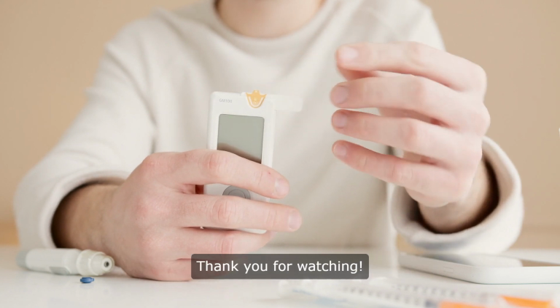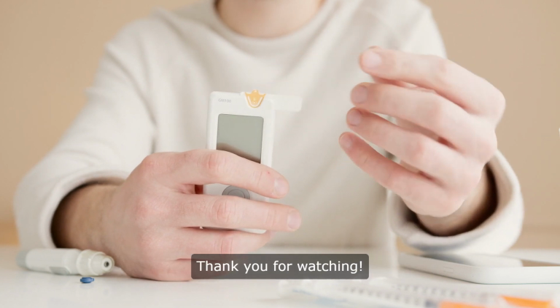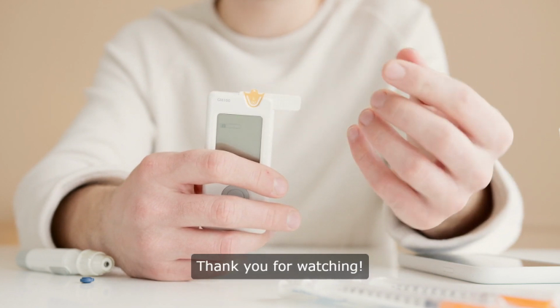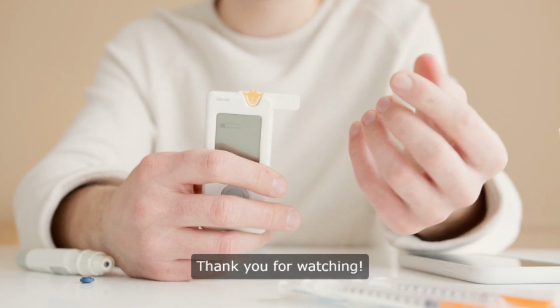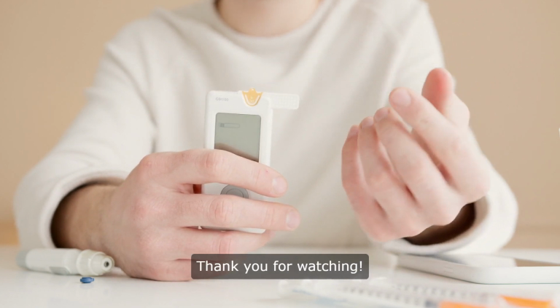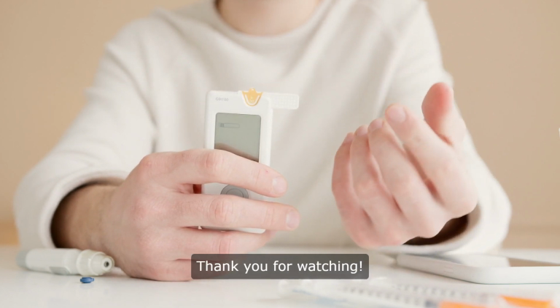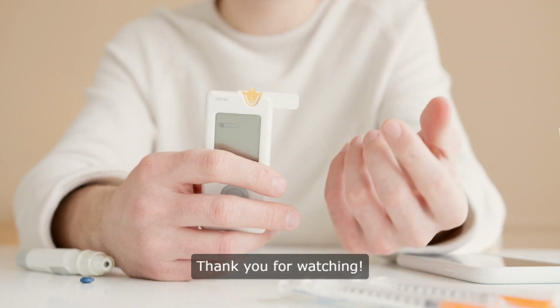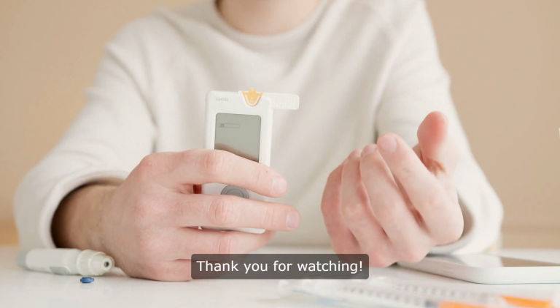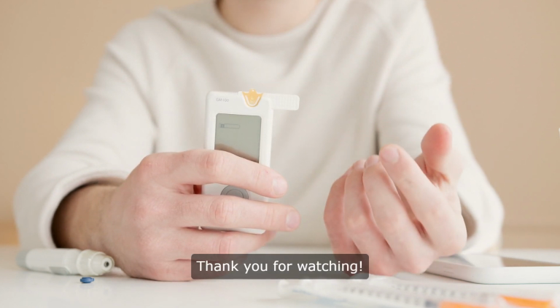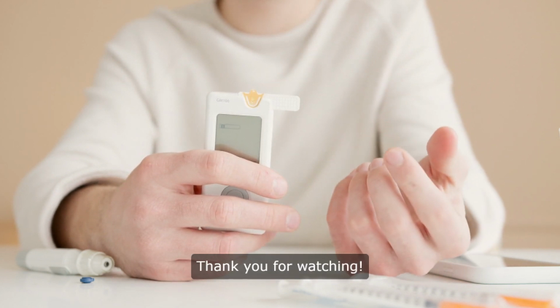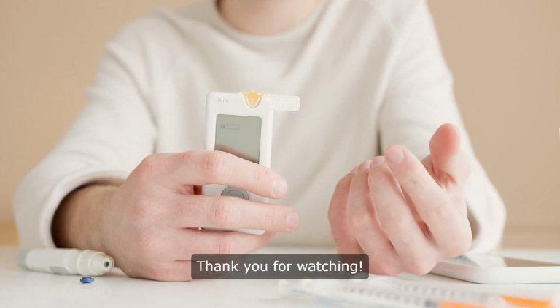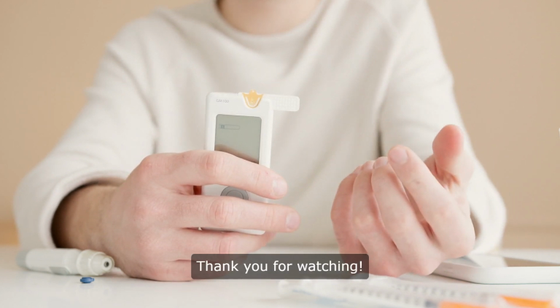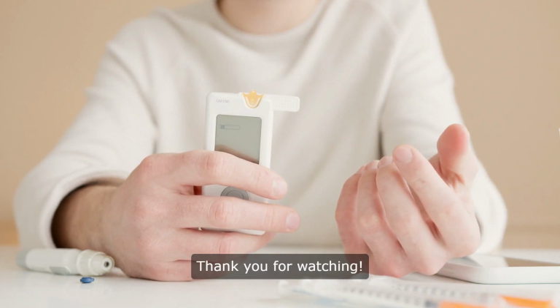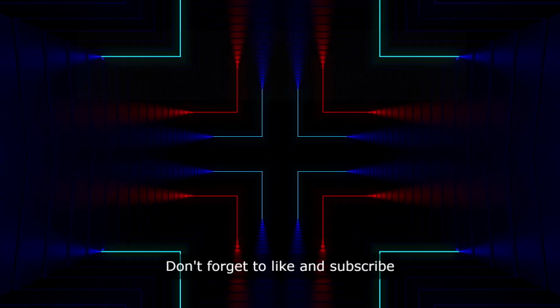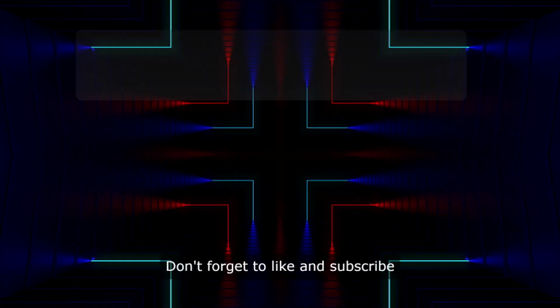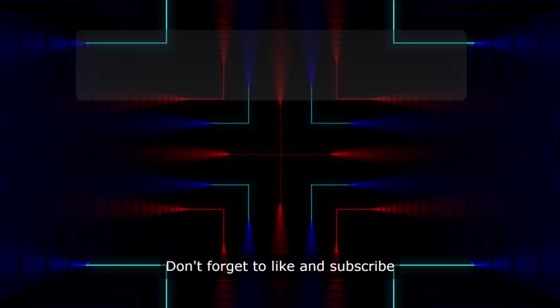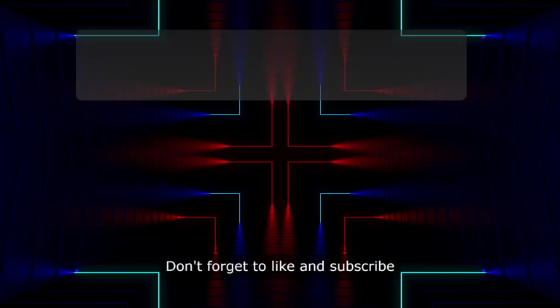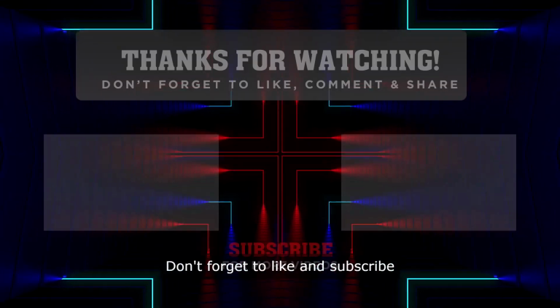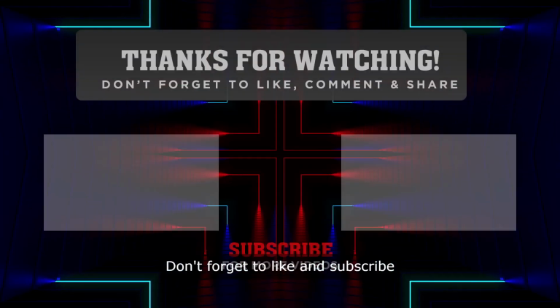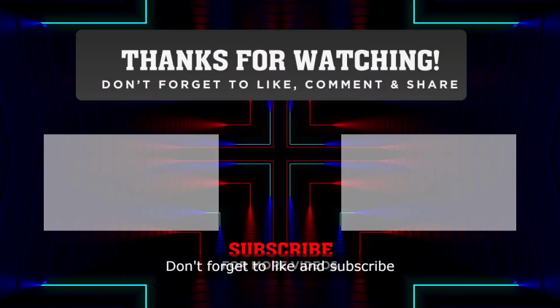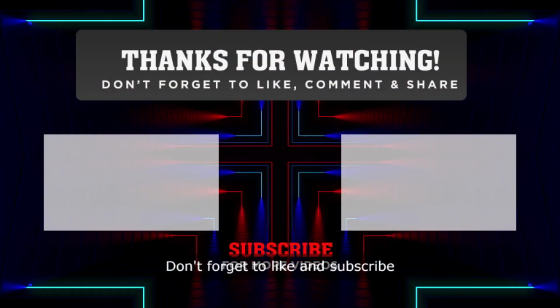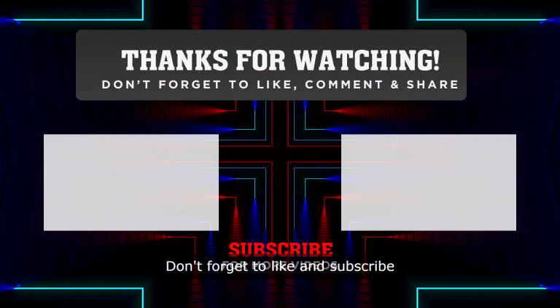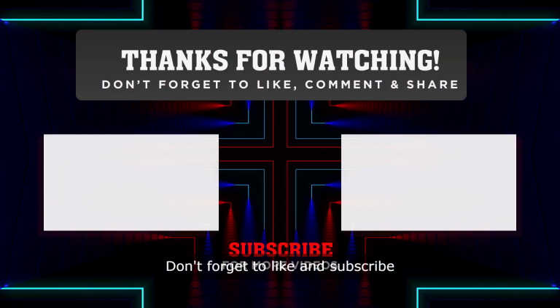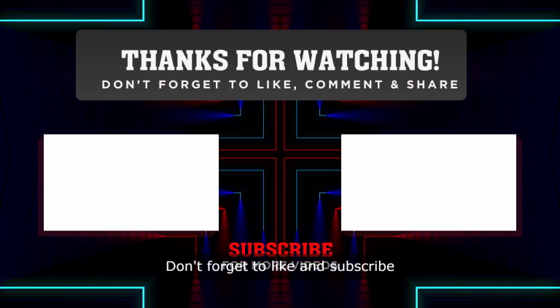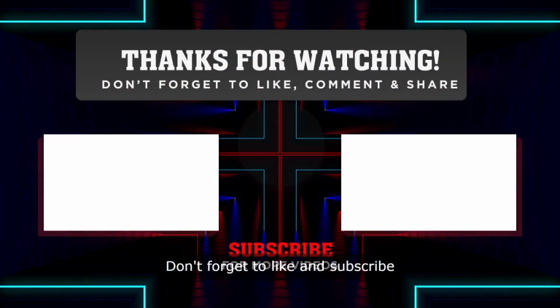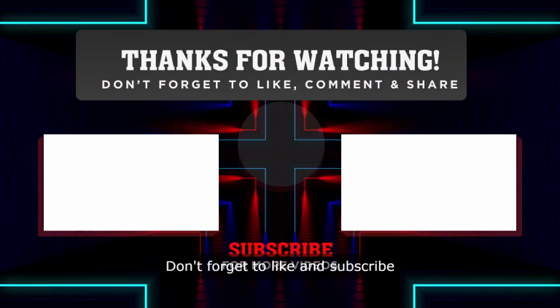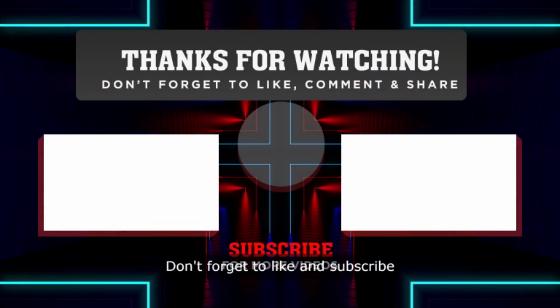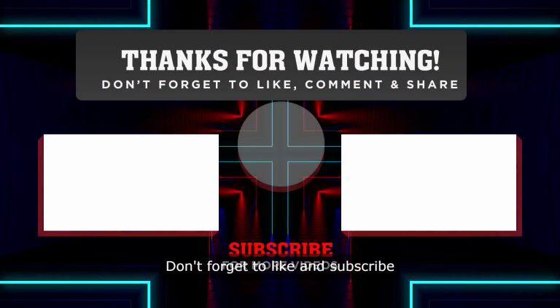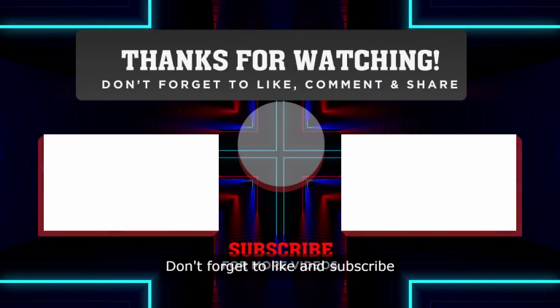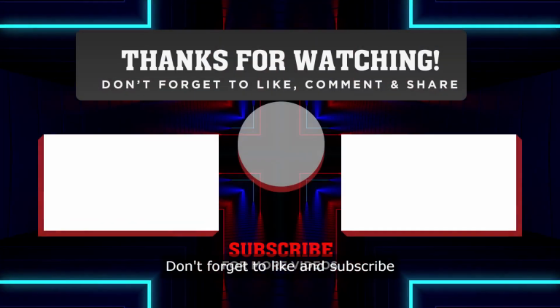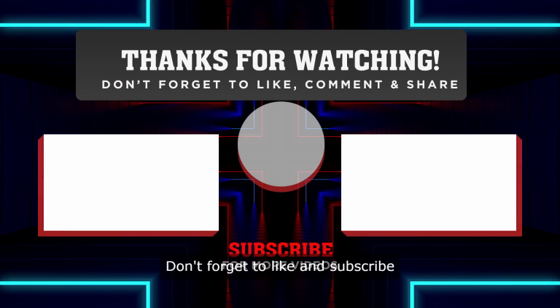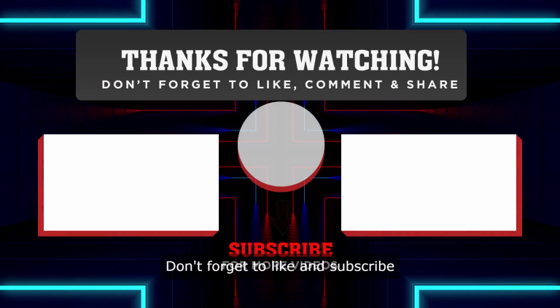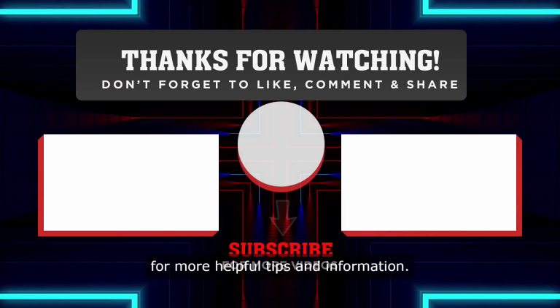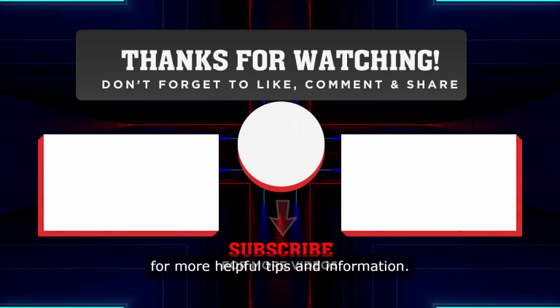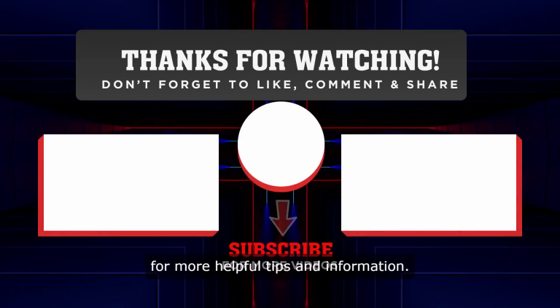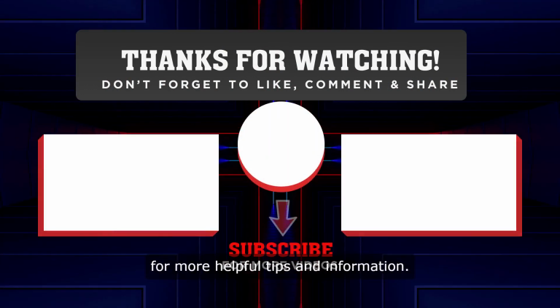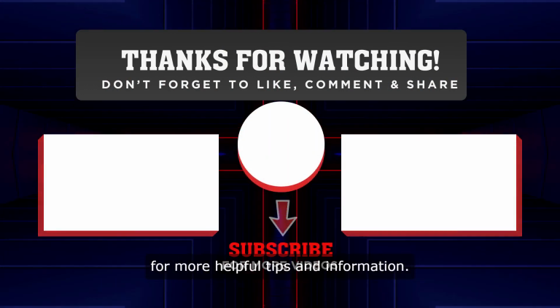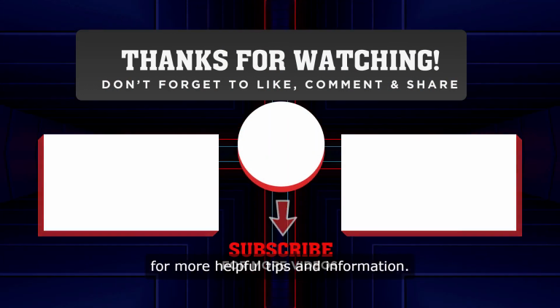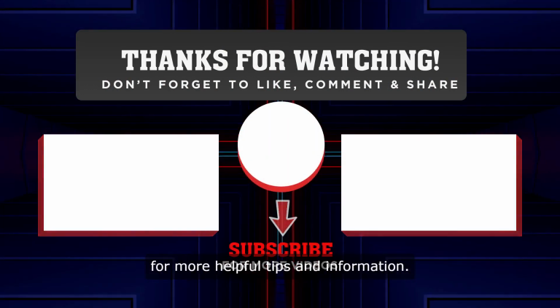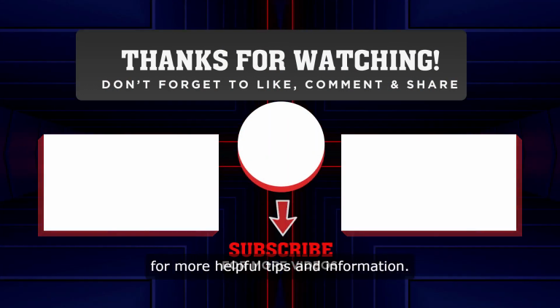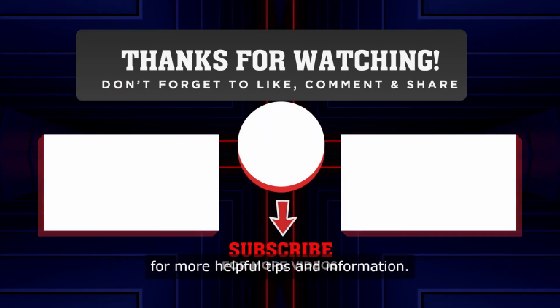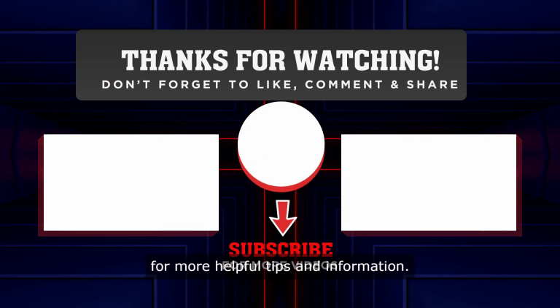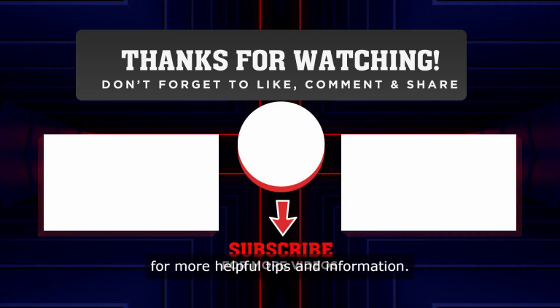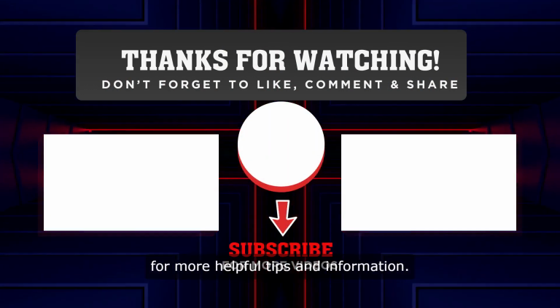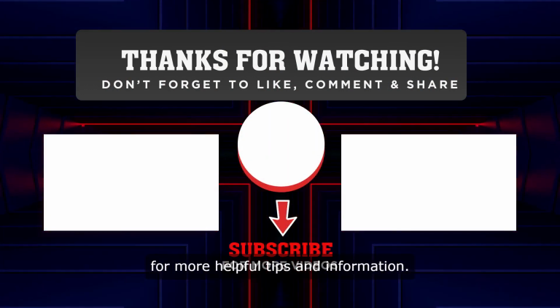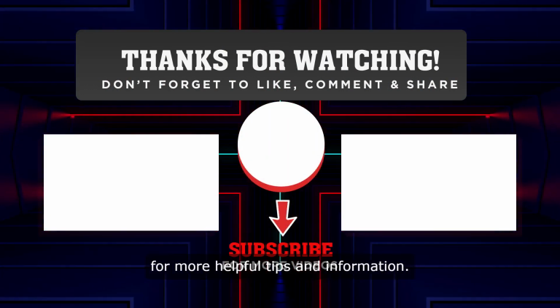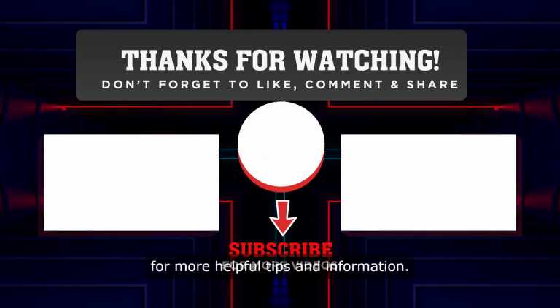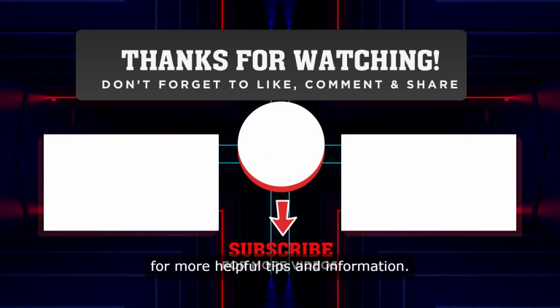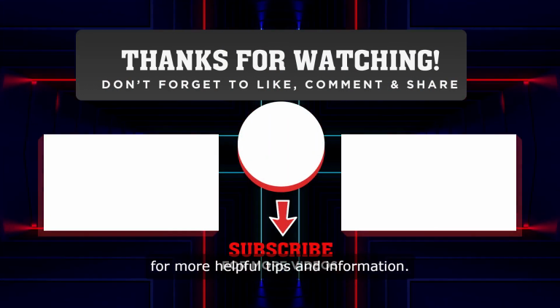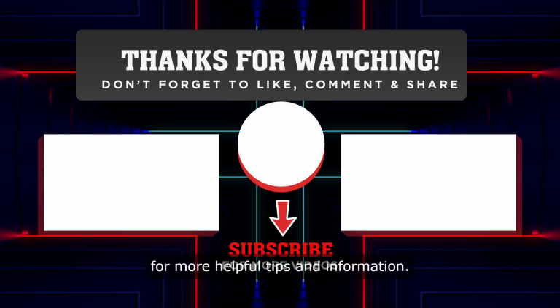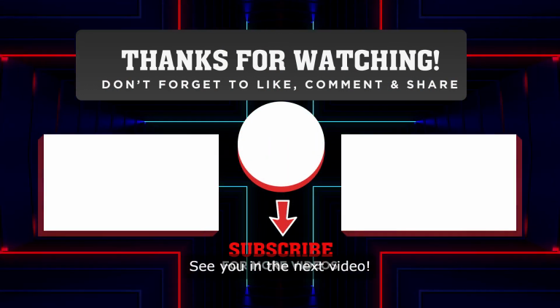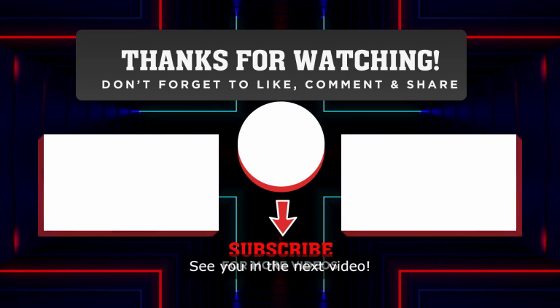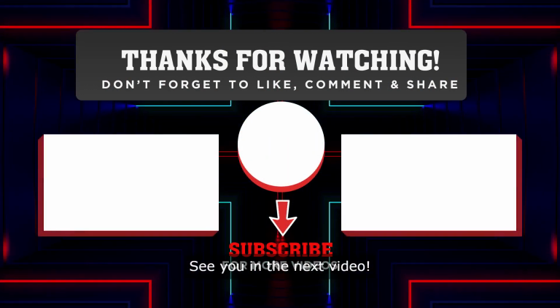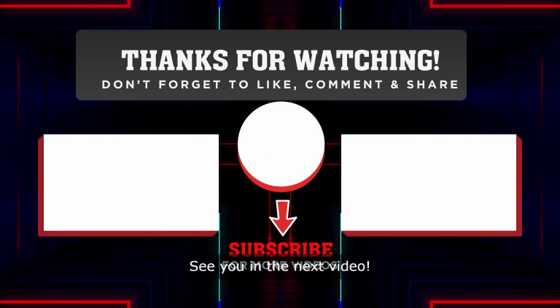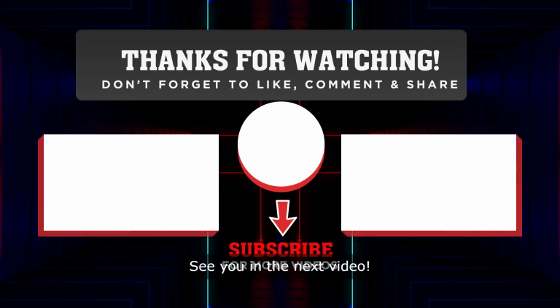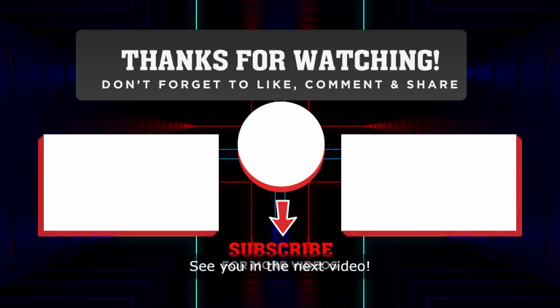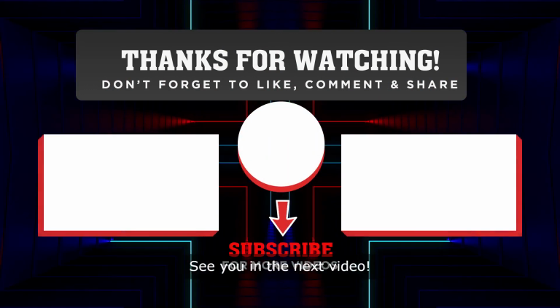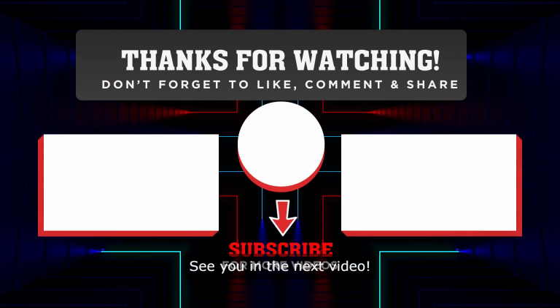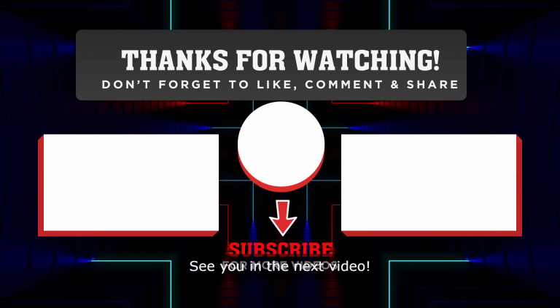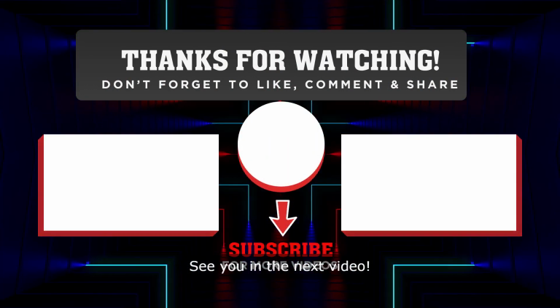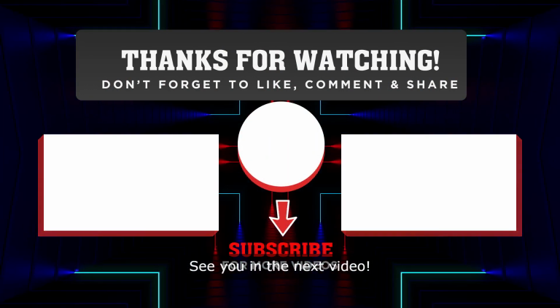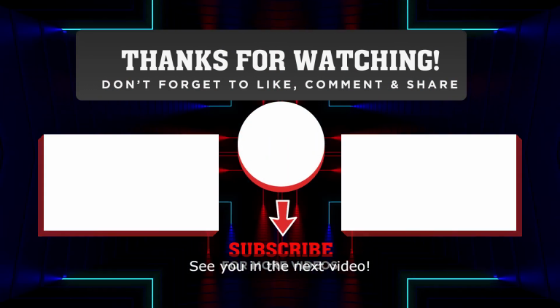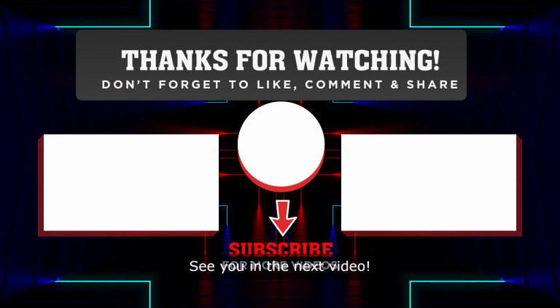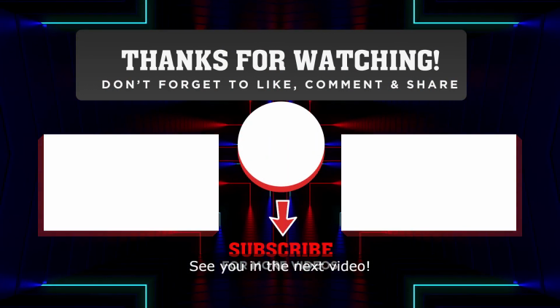Thank you for watching. Don't forget to like and subscribe for more helpful tips and information. See you in the next video.